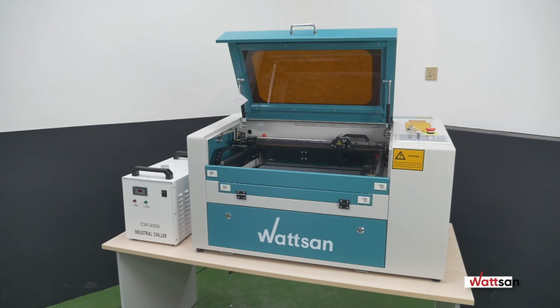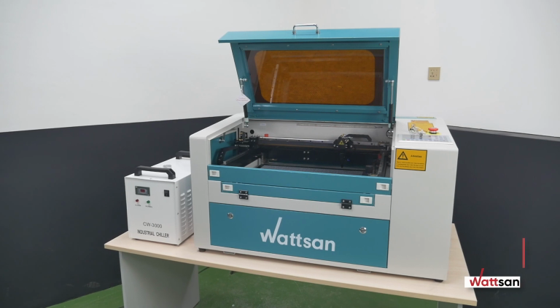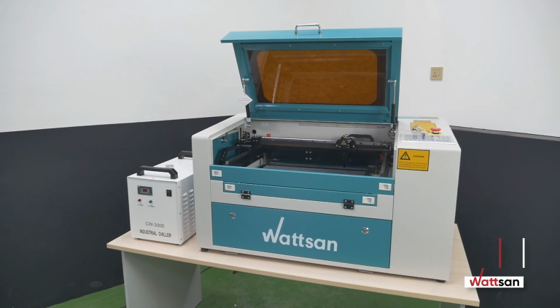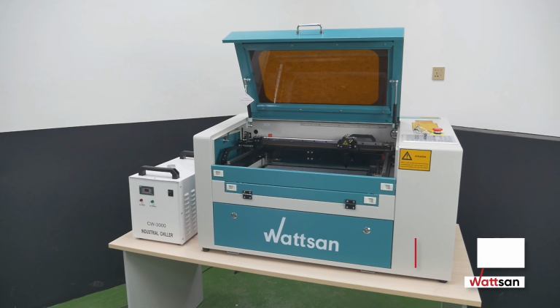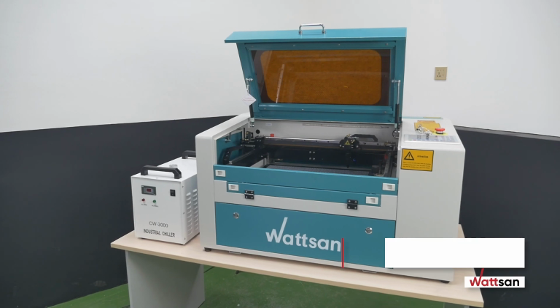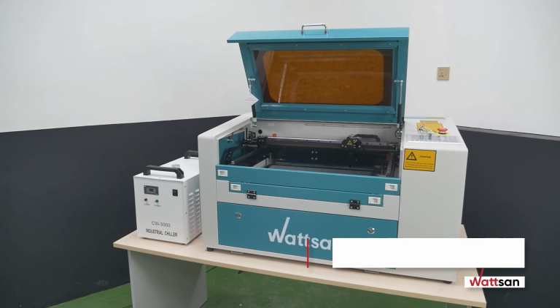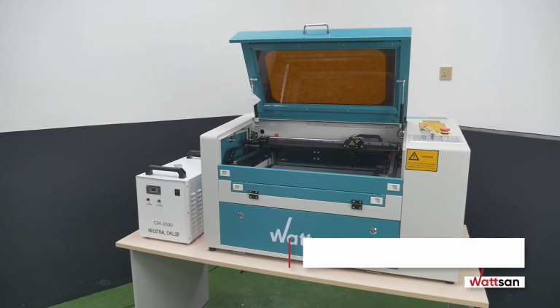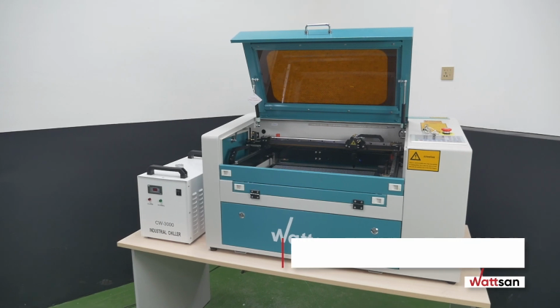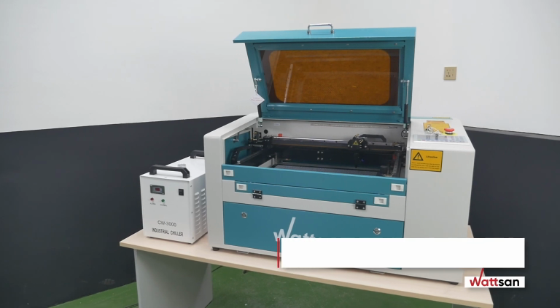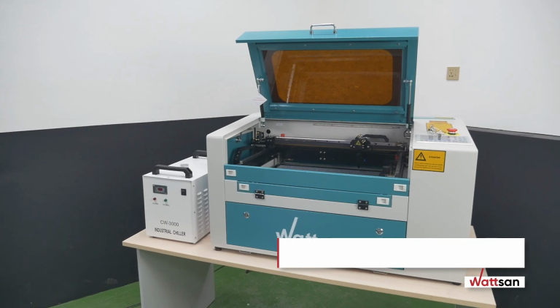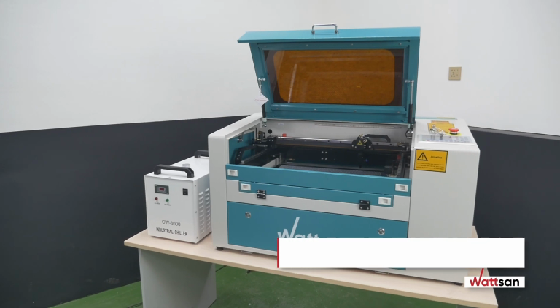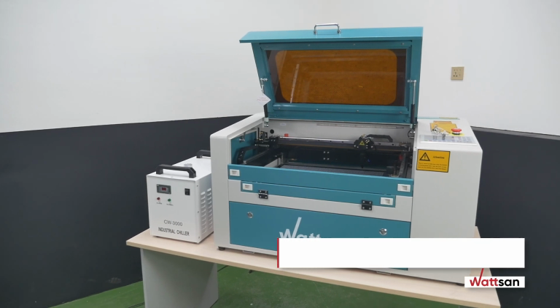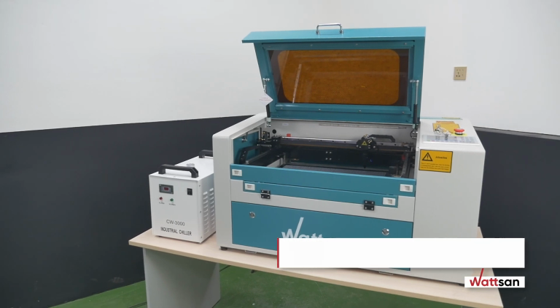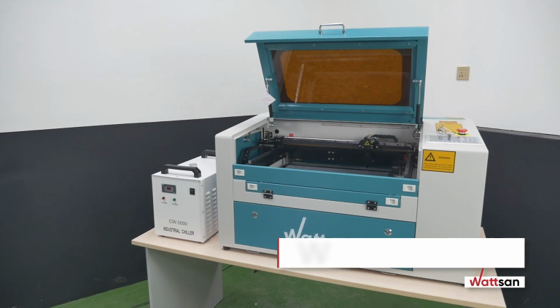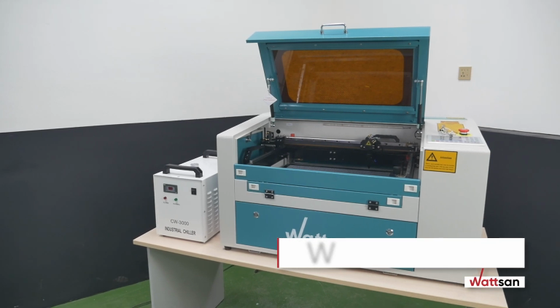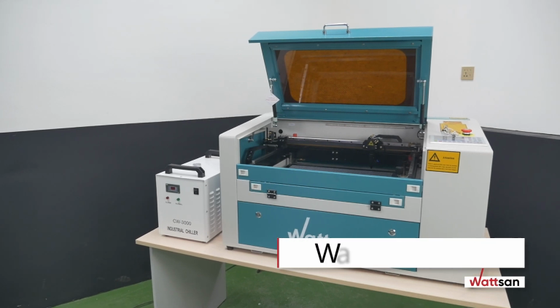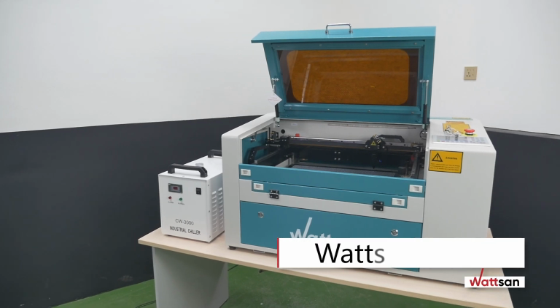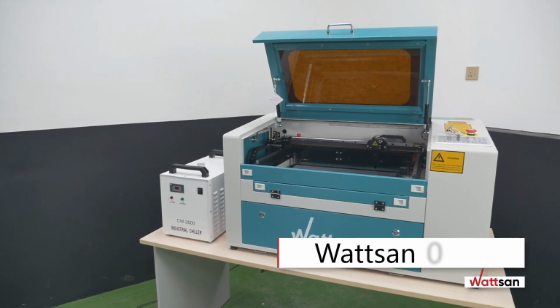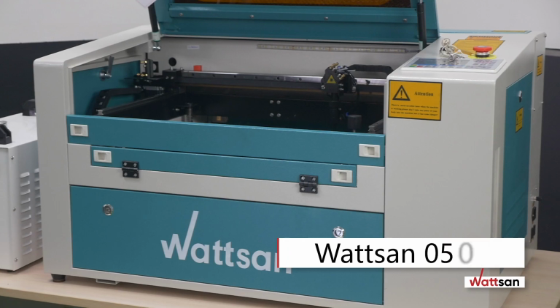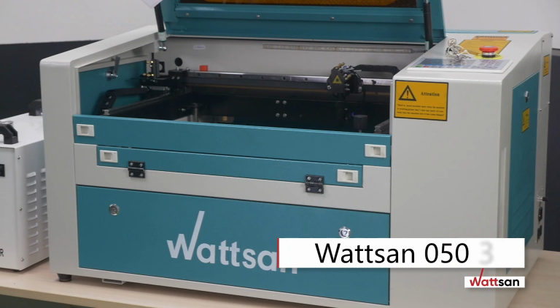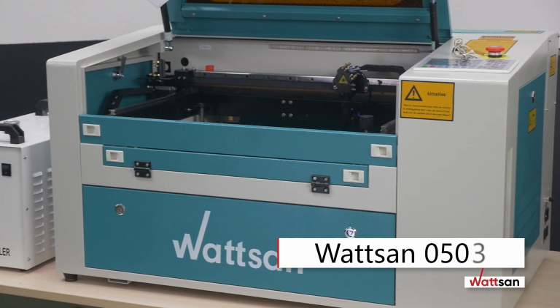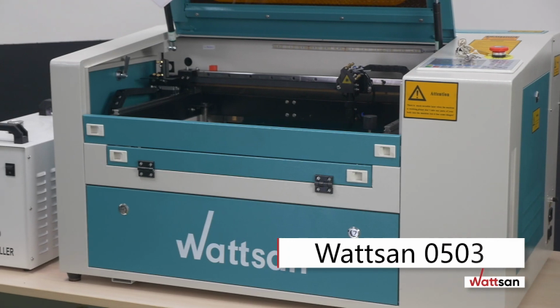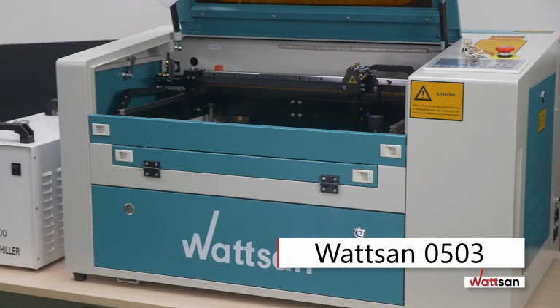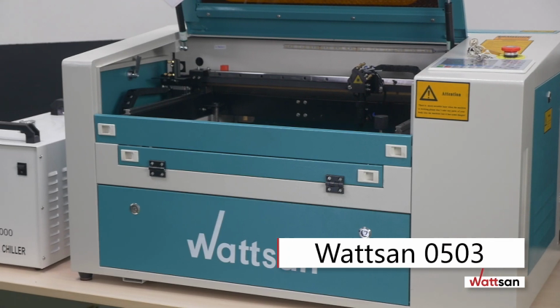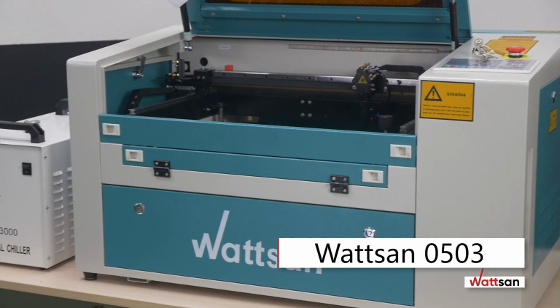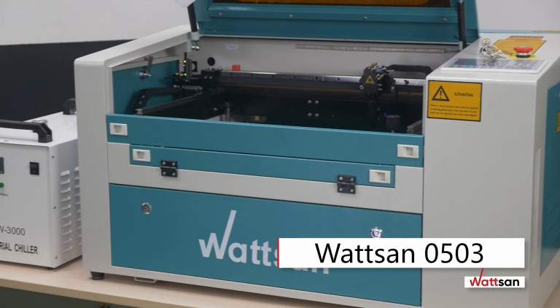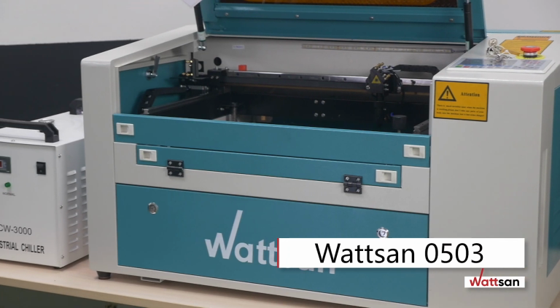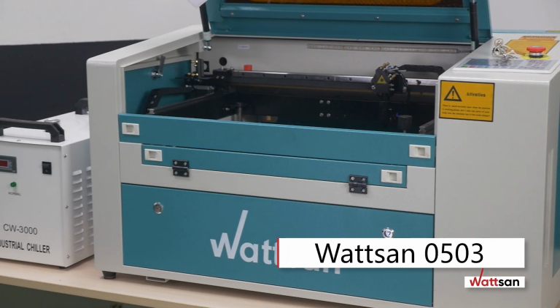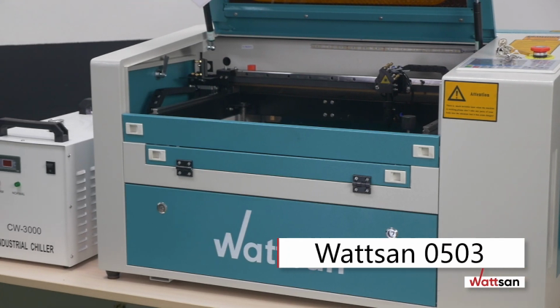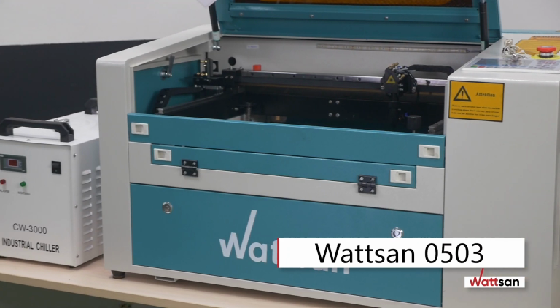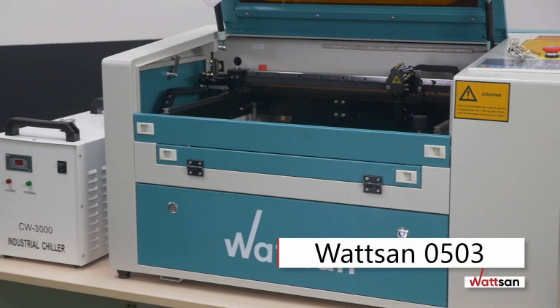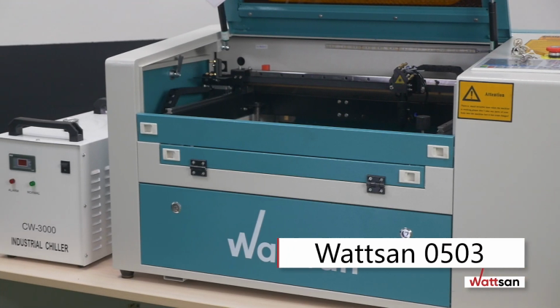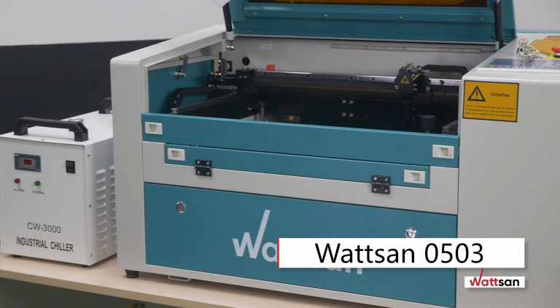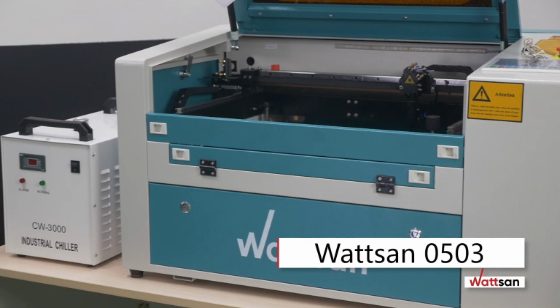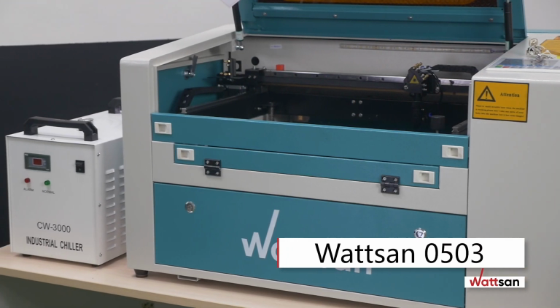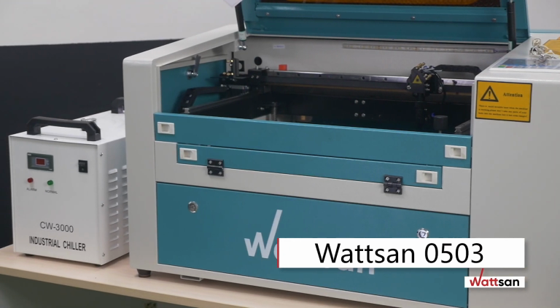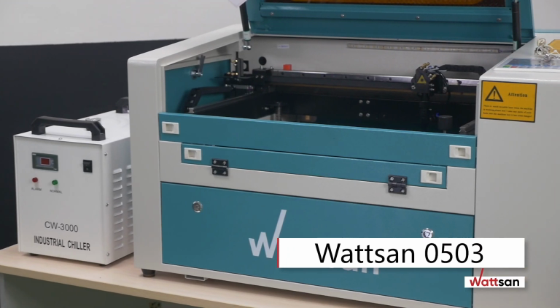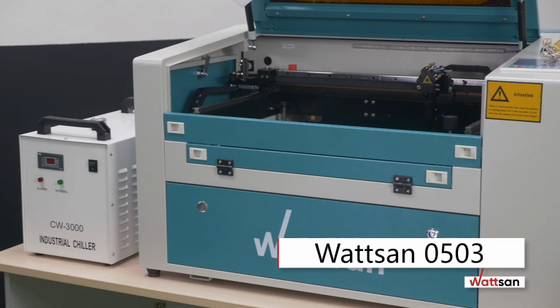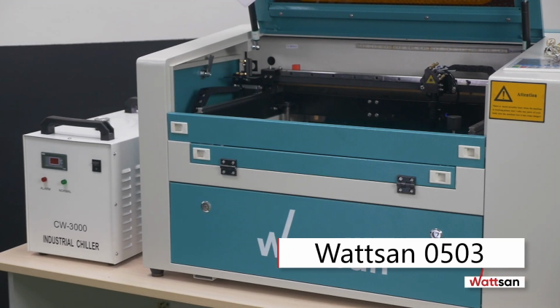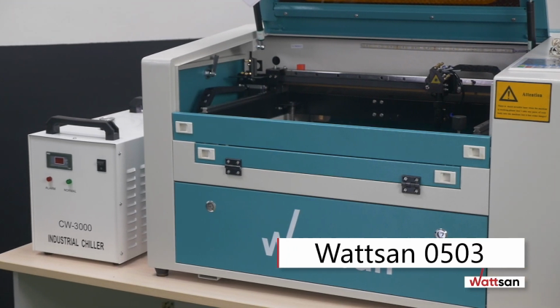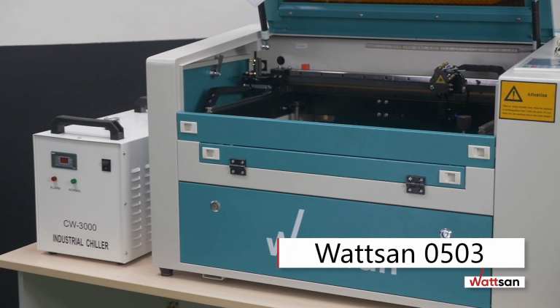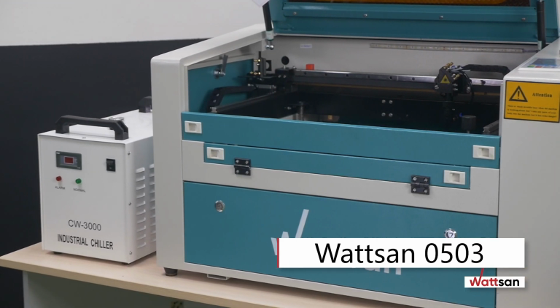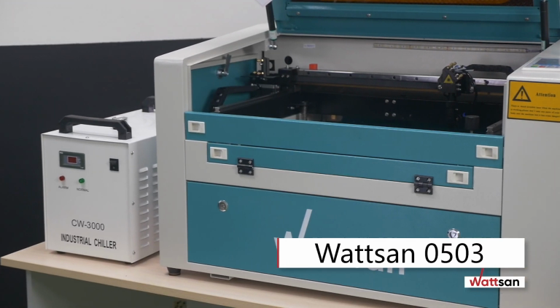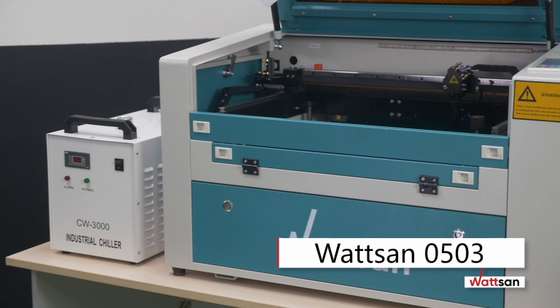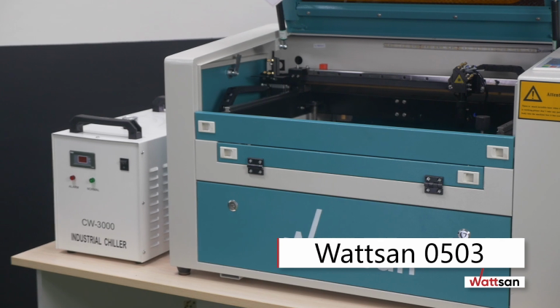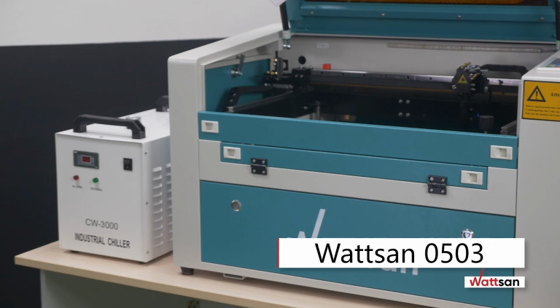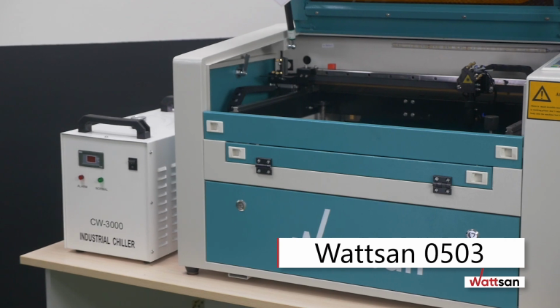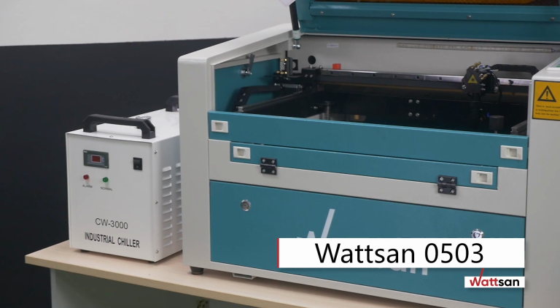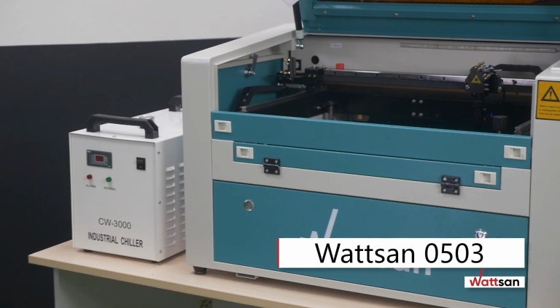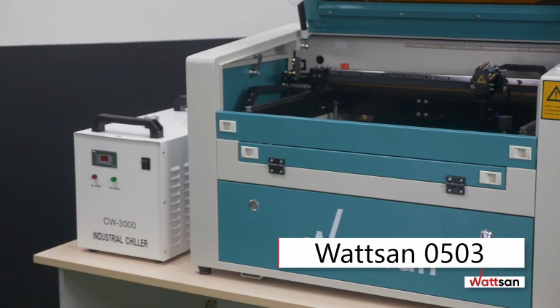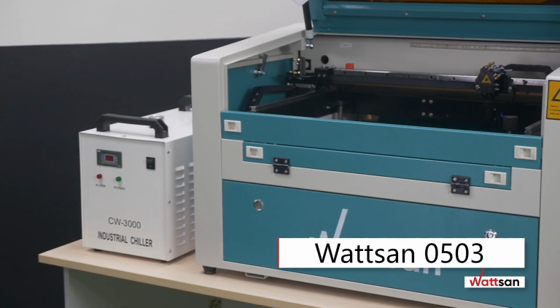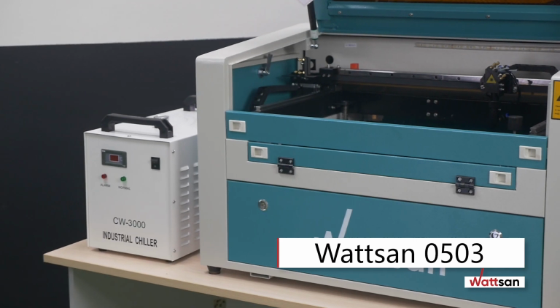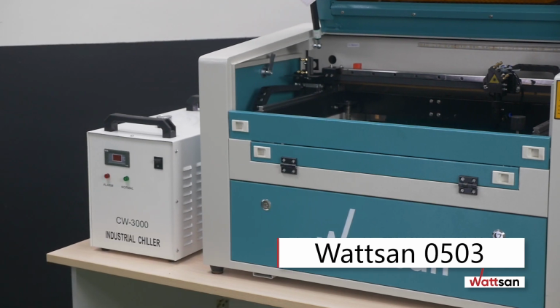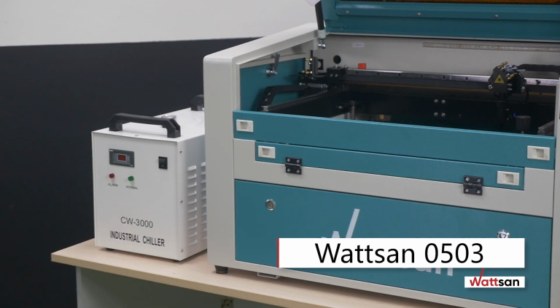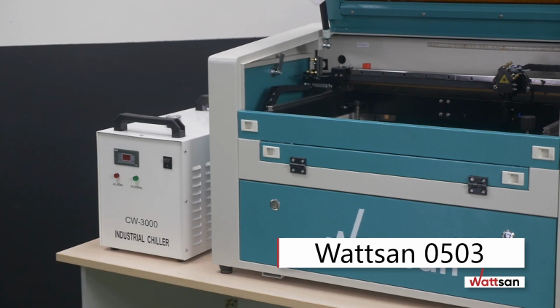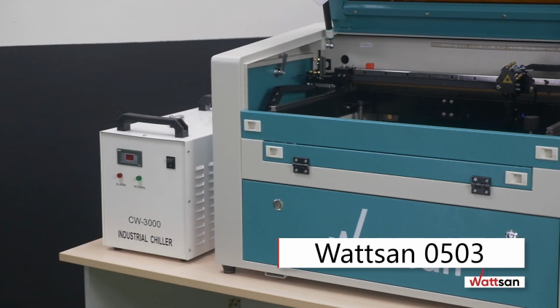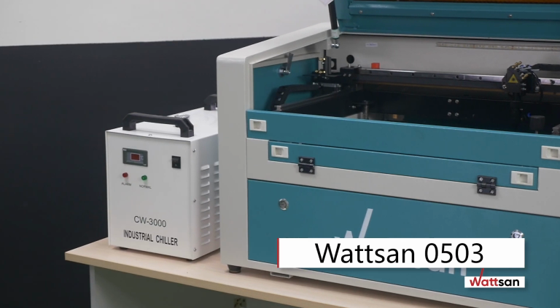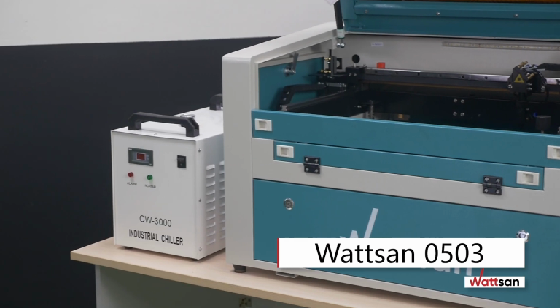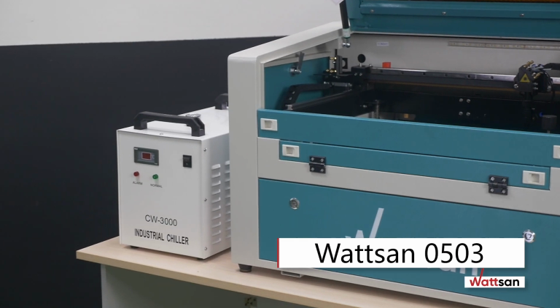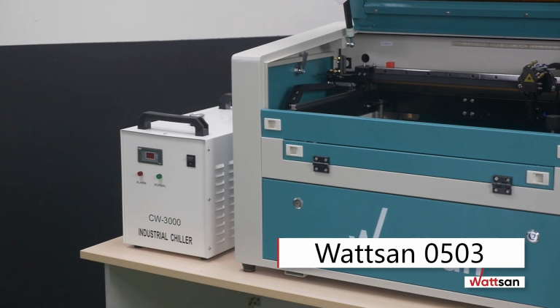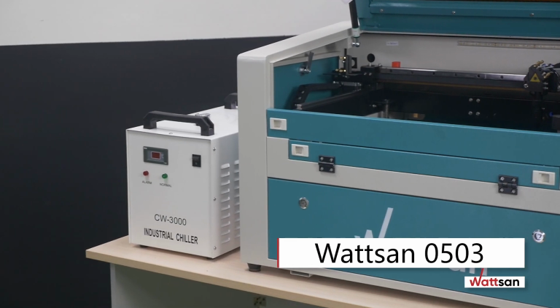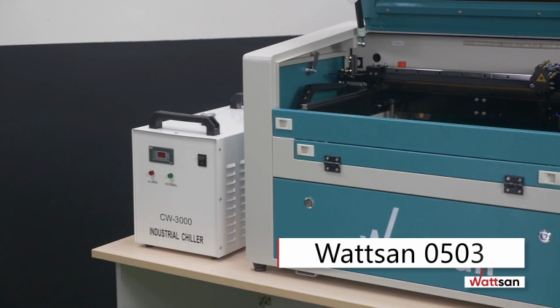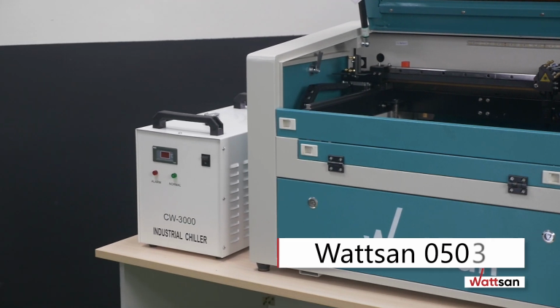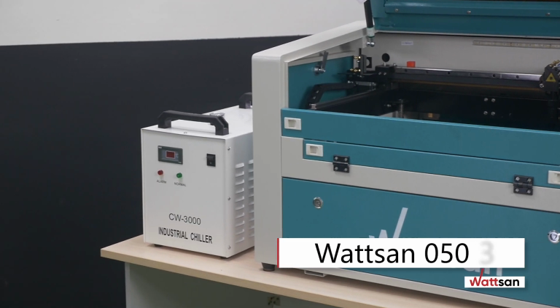In this video, we're going to show you how to set up and start a laser machine using the Watson 0503 as an example.